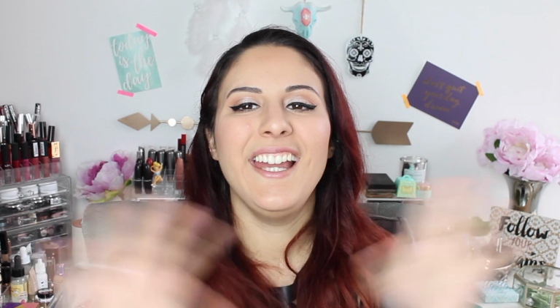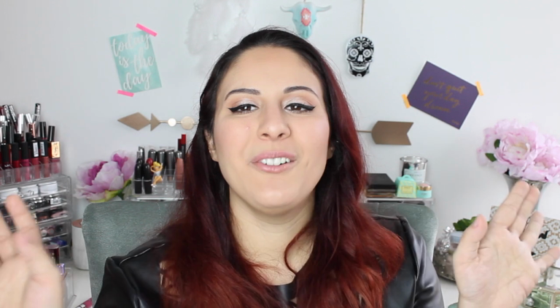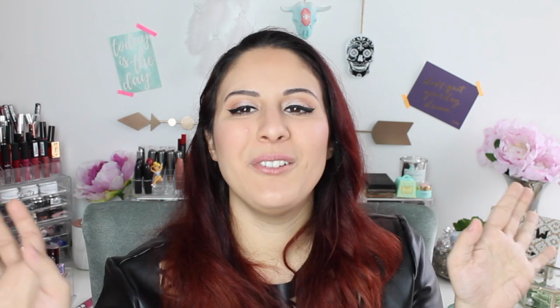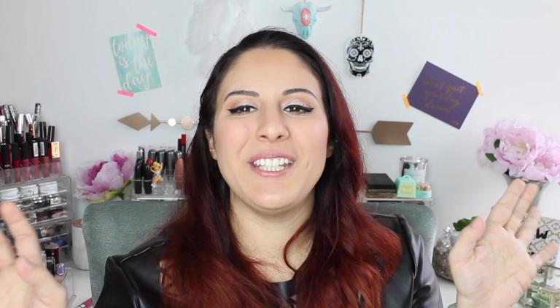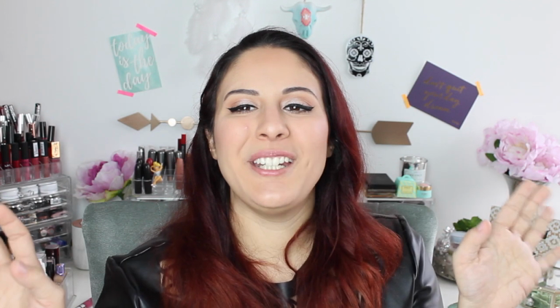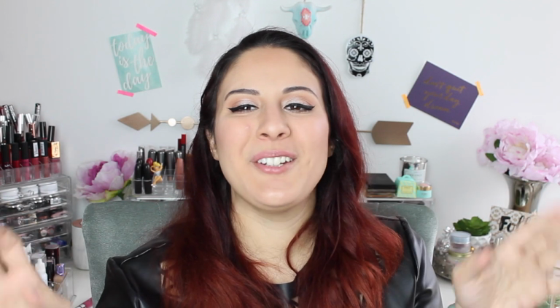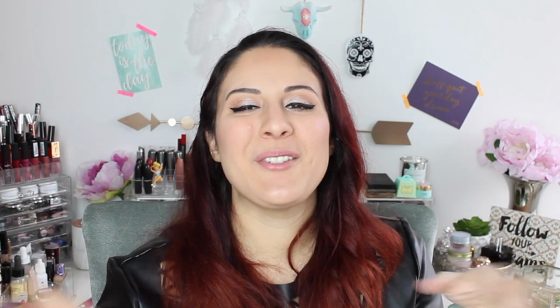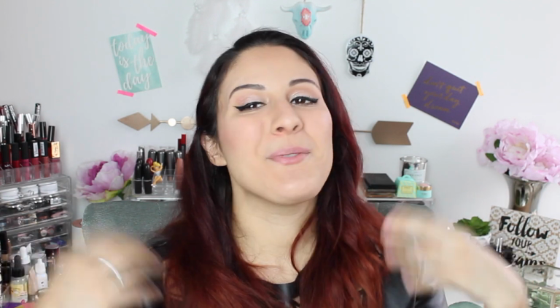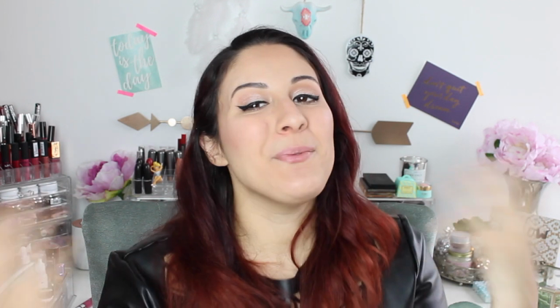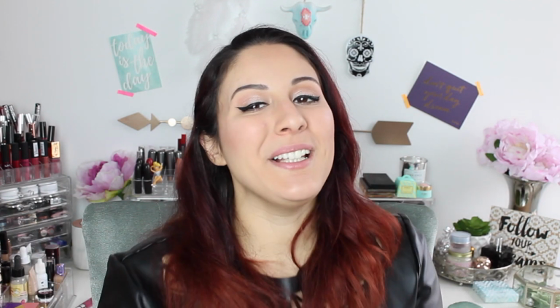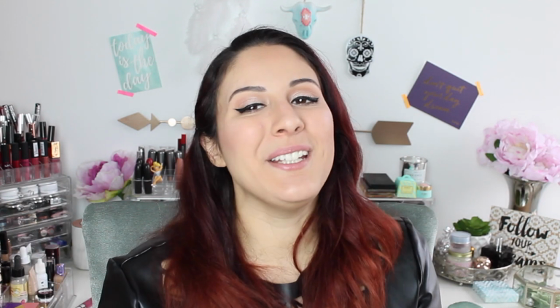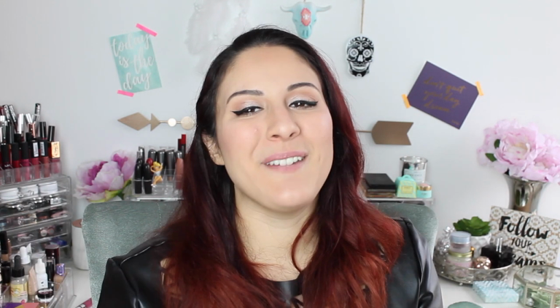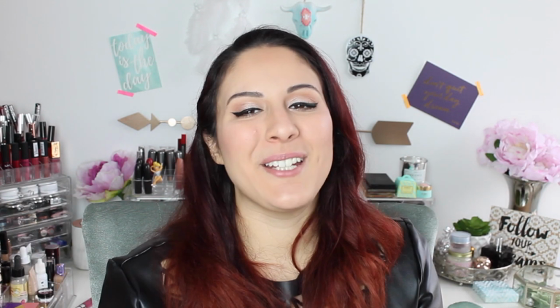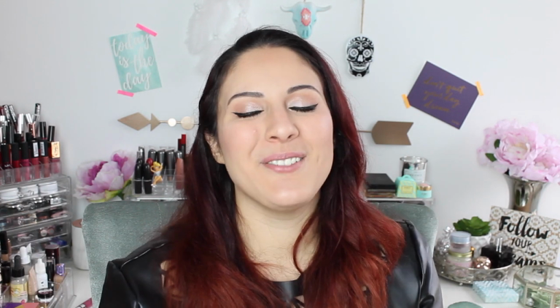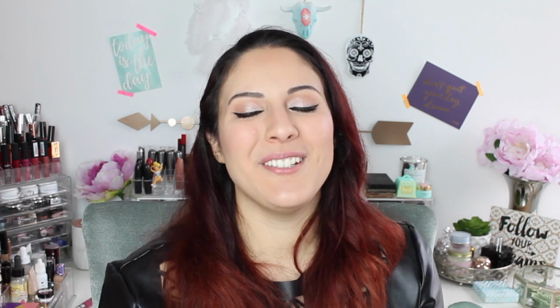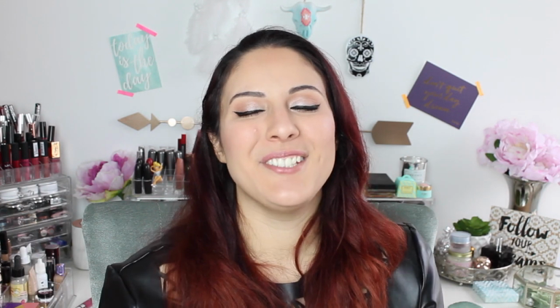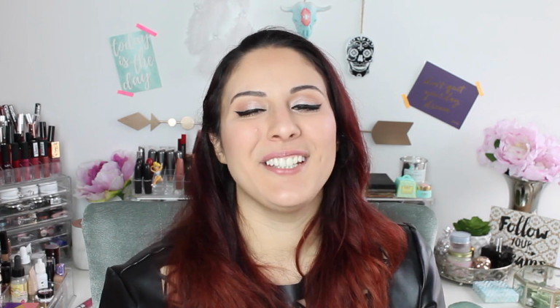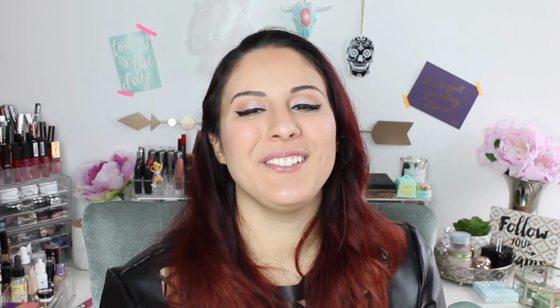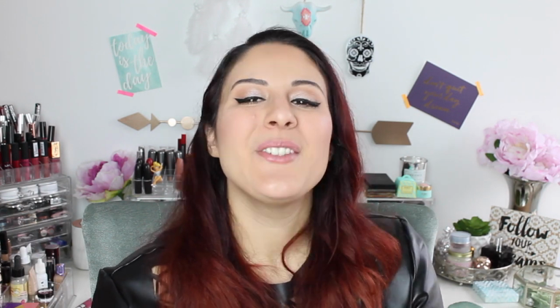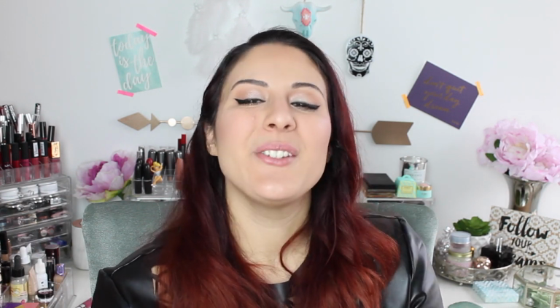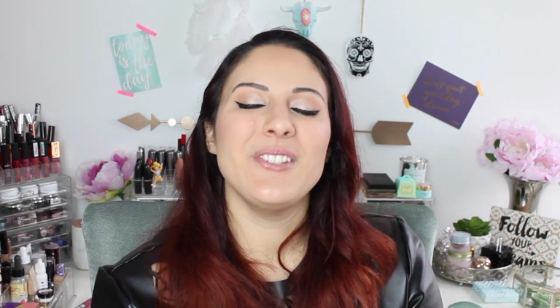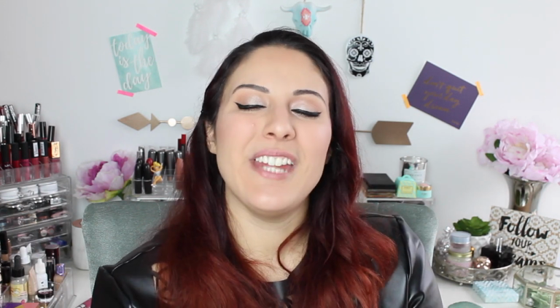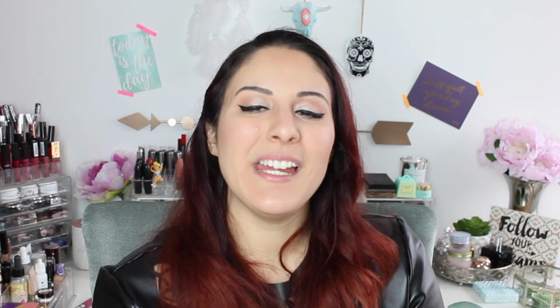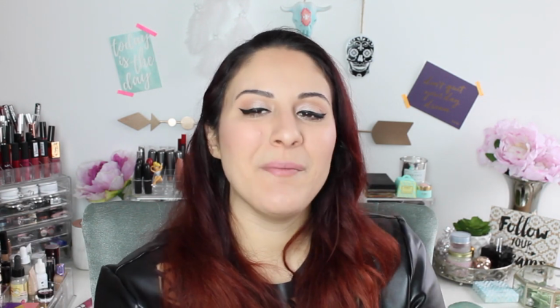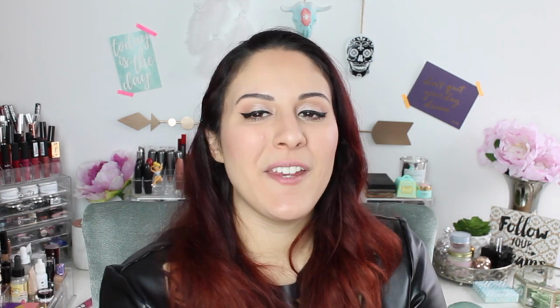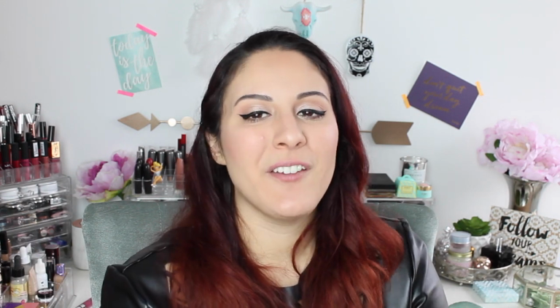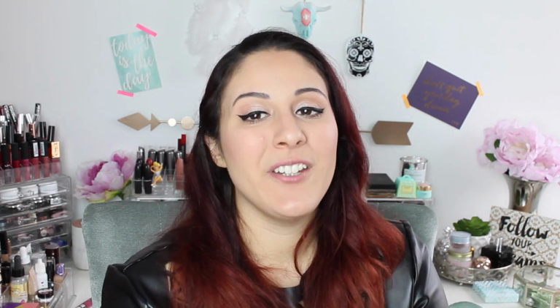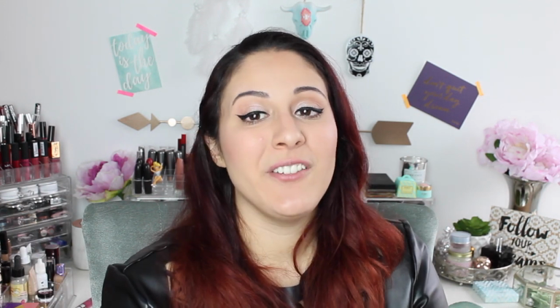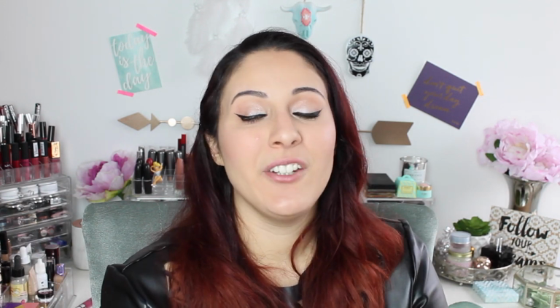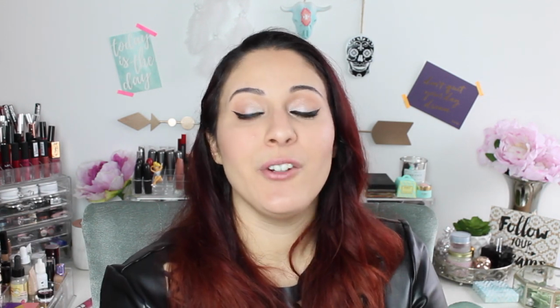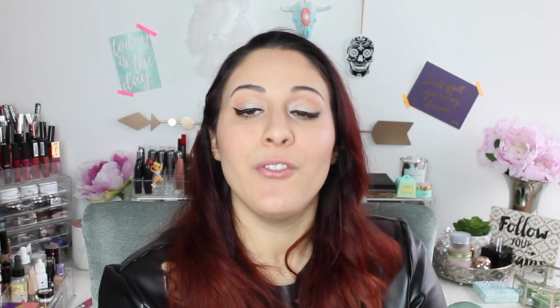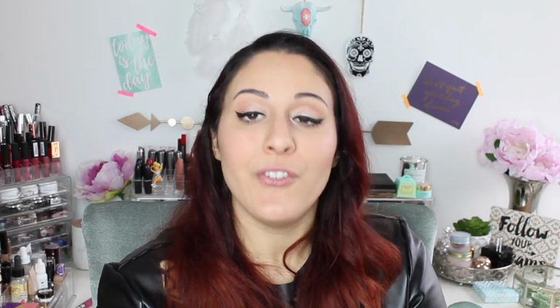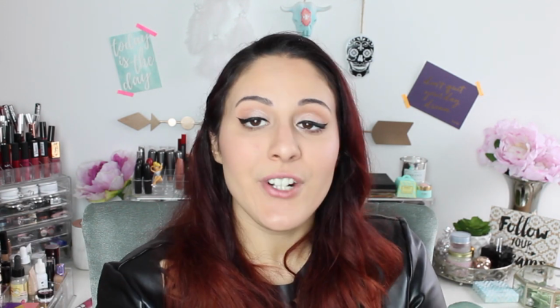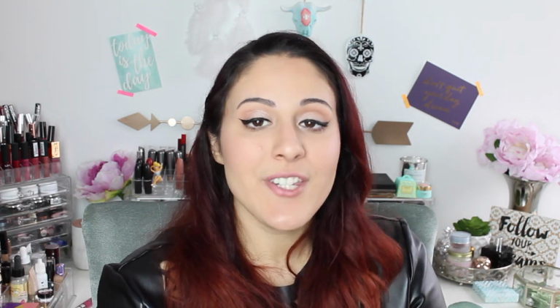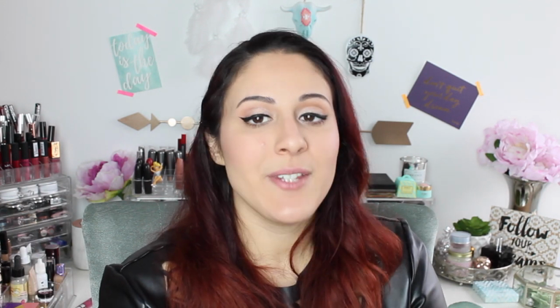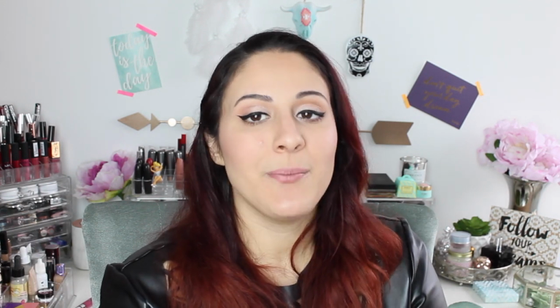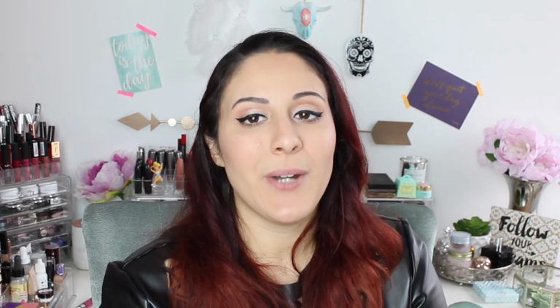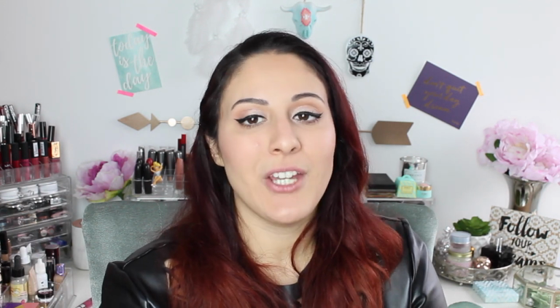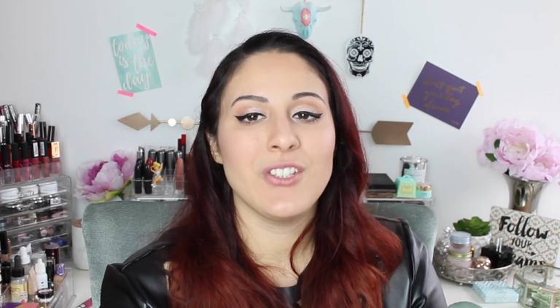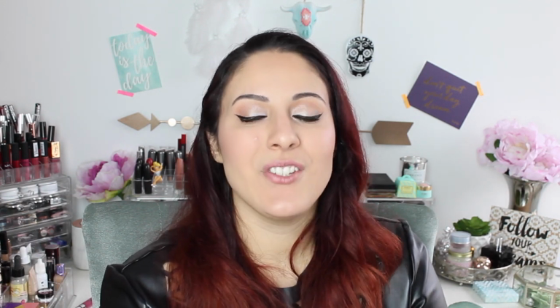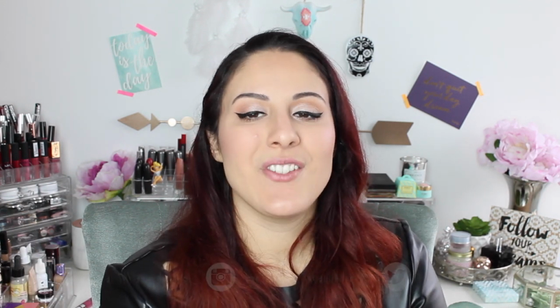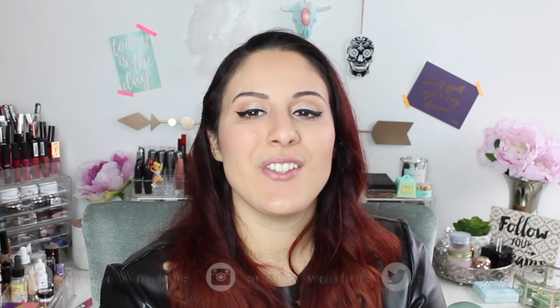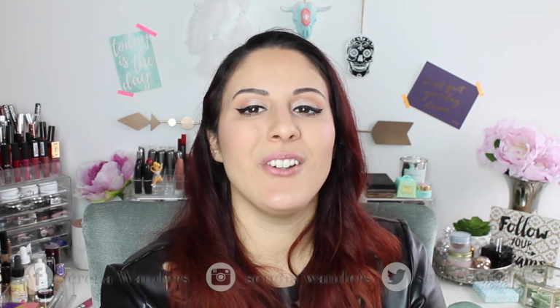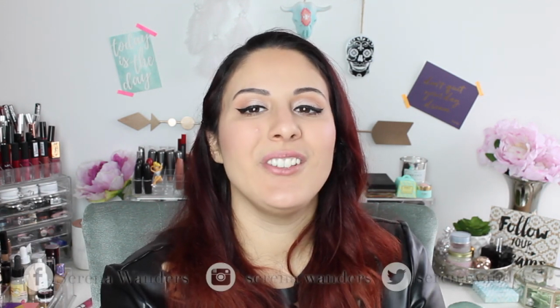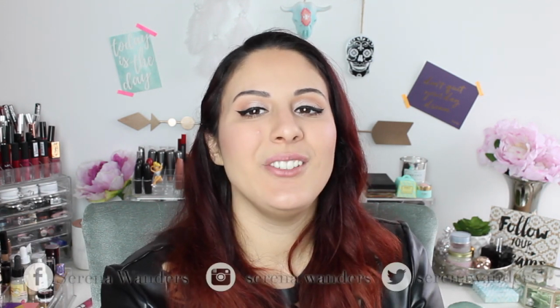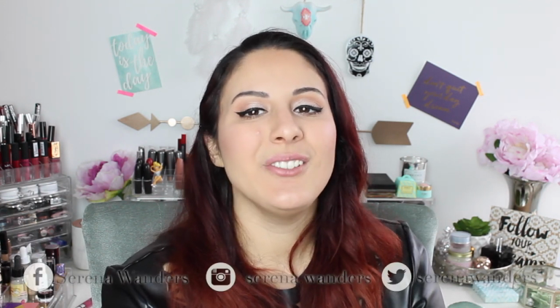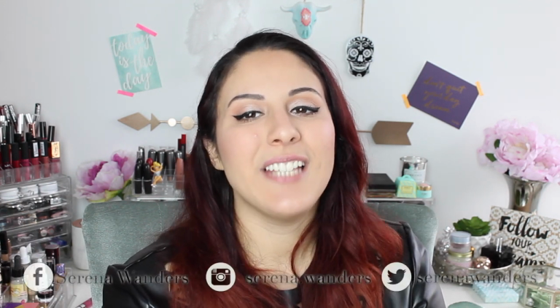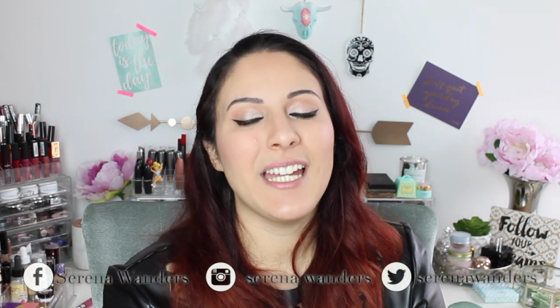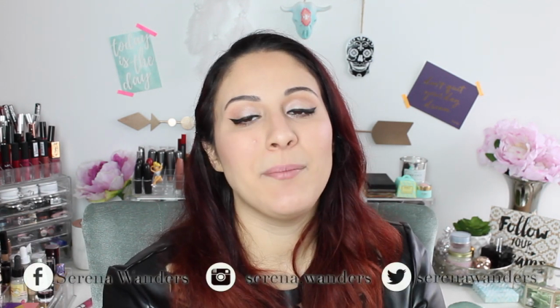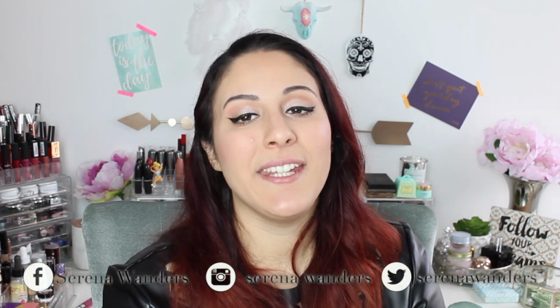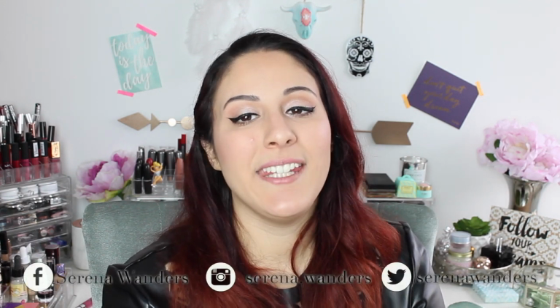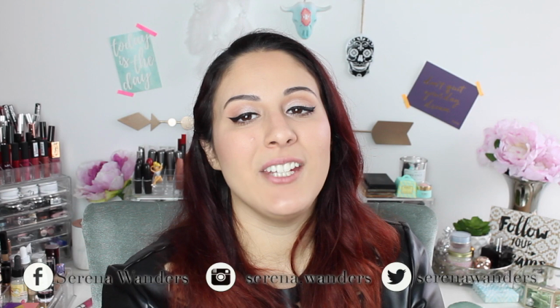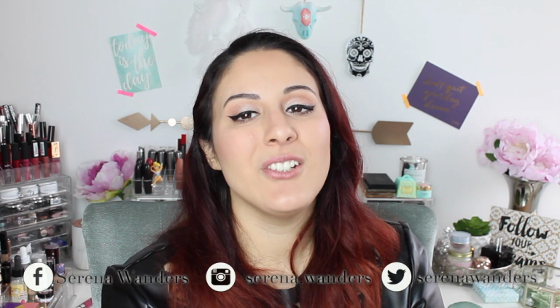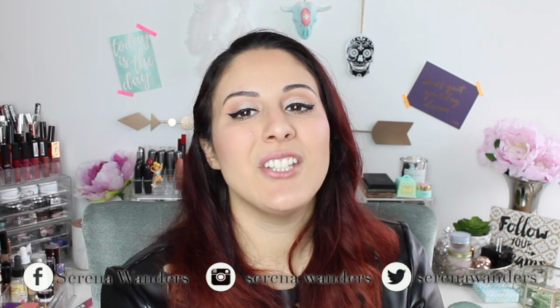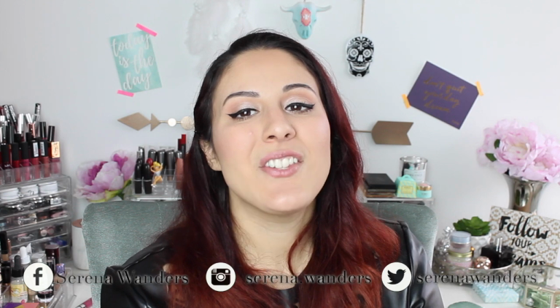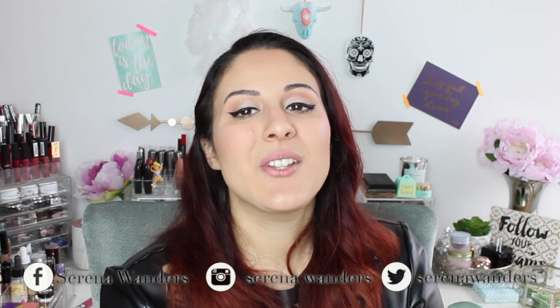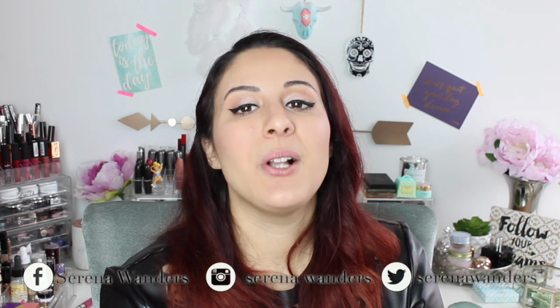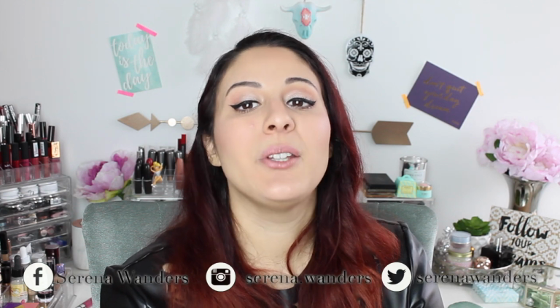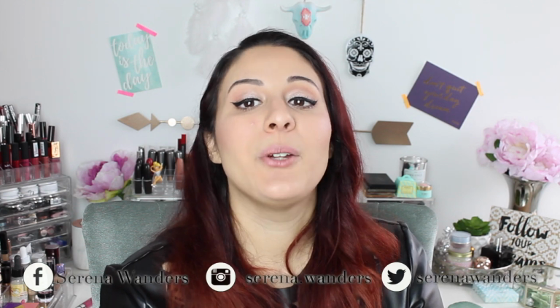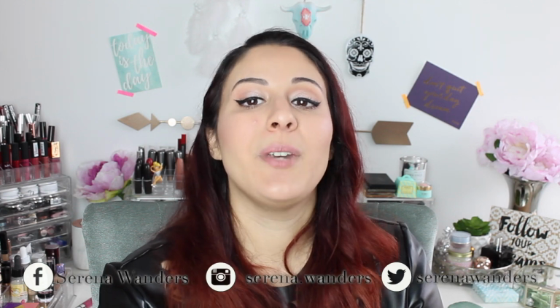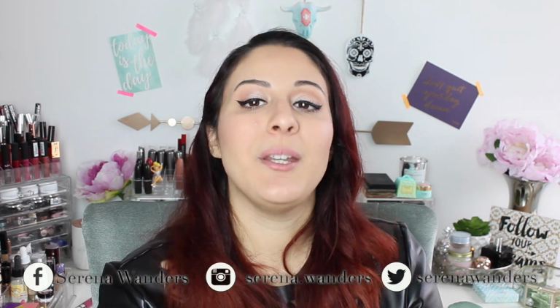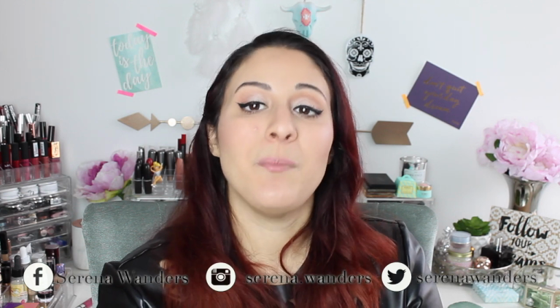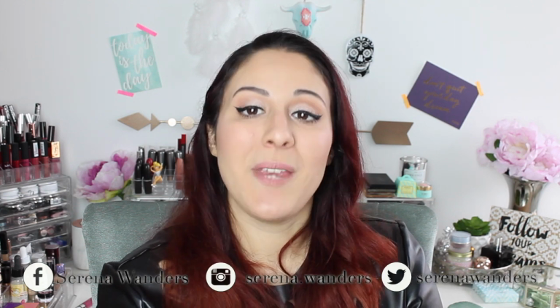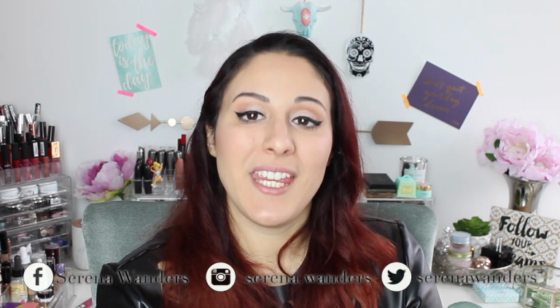Hello everyone! Welcome back to my channel! Today I'm here with a video of first impressions on the new line by Kiko that's called Green Me.